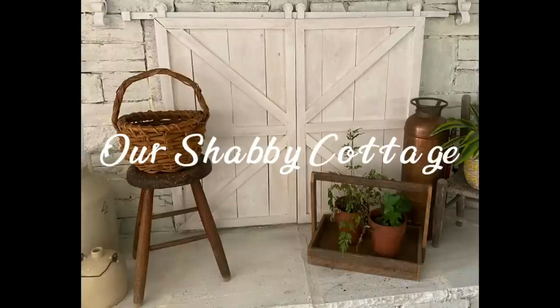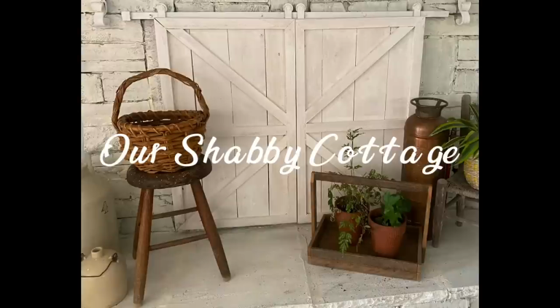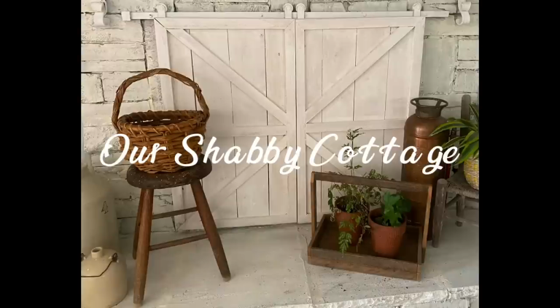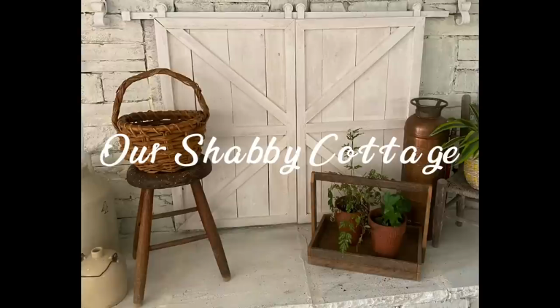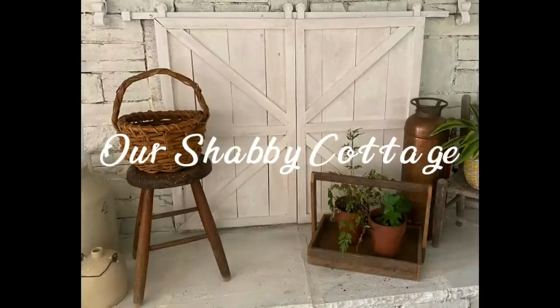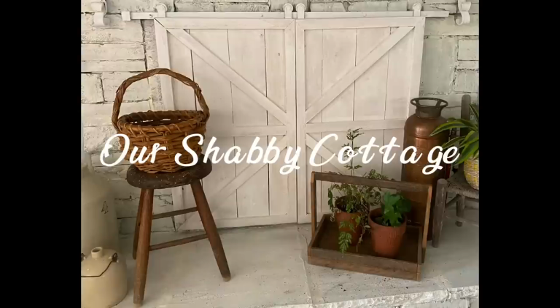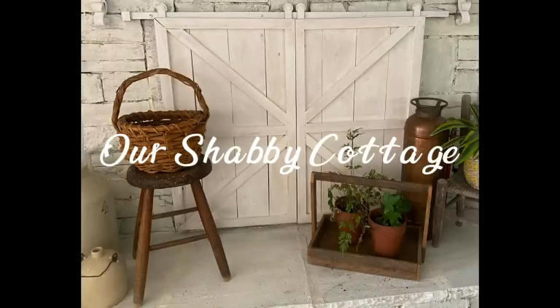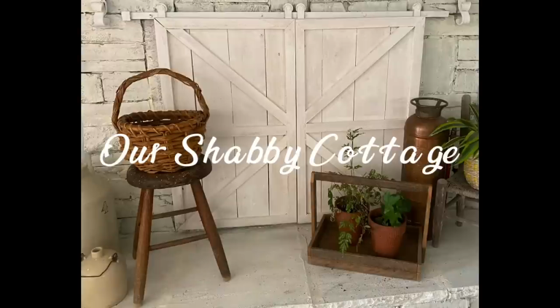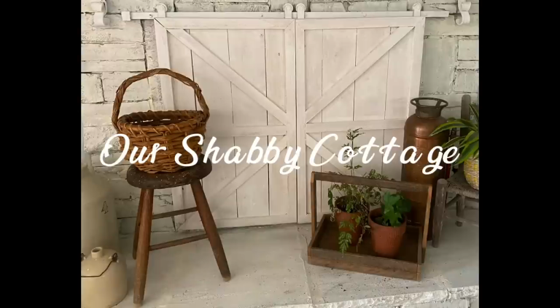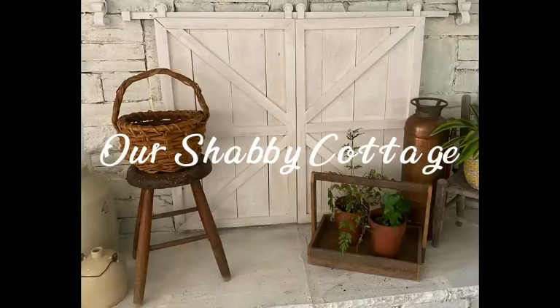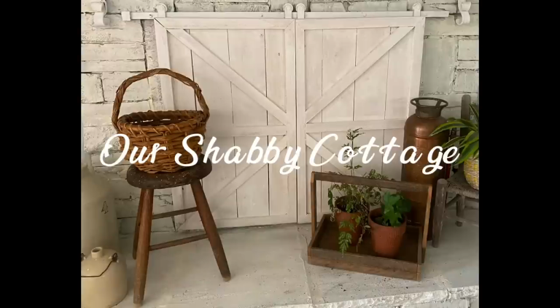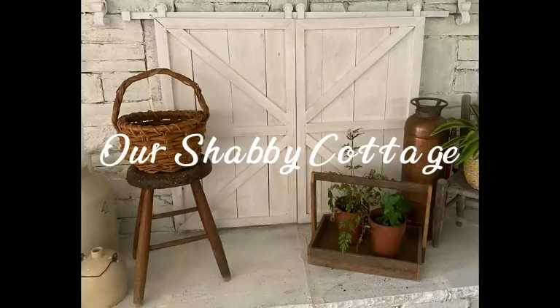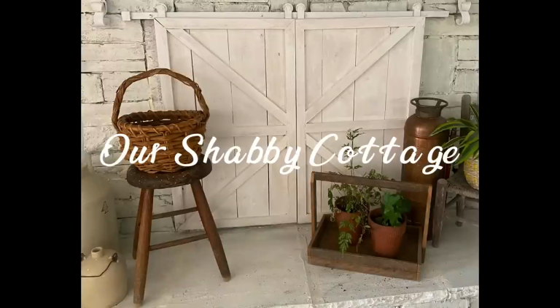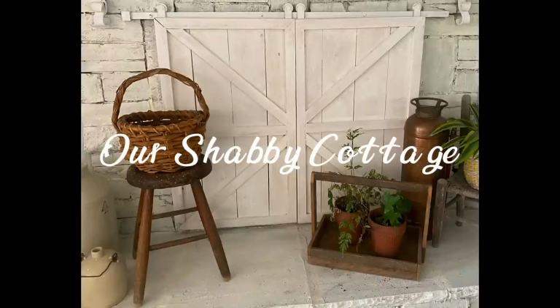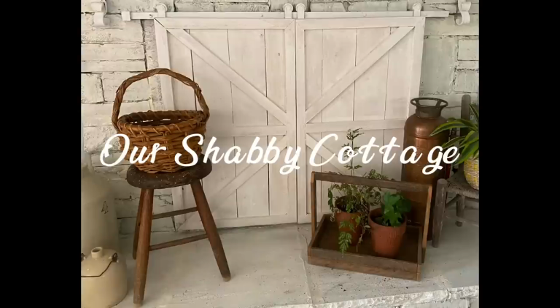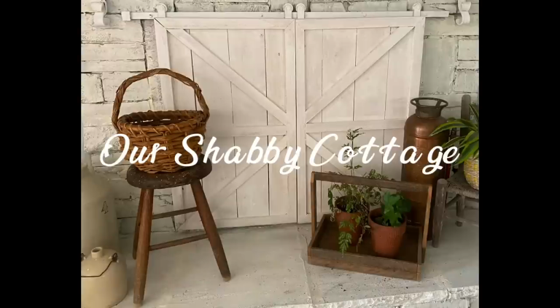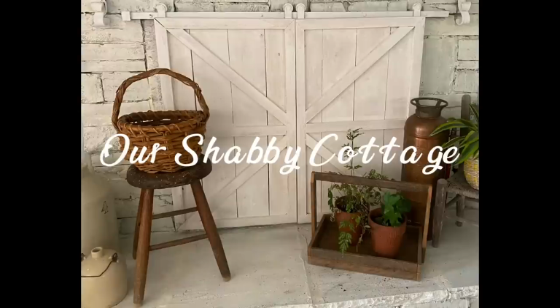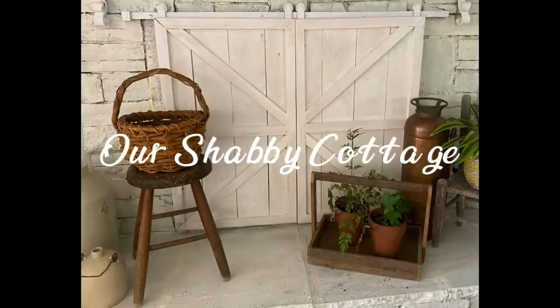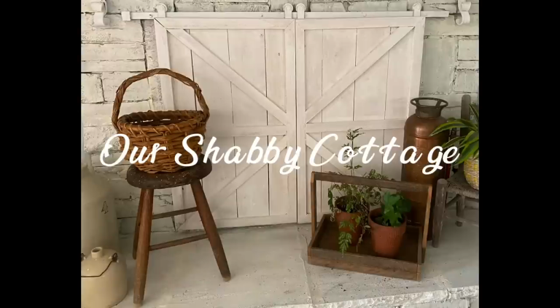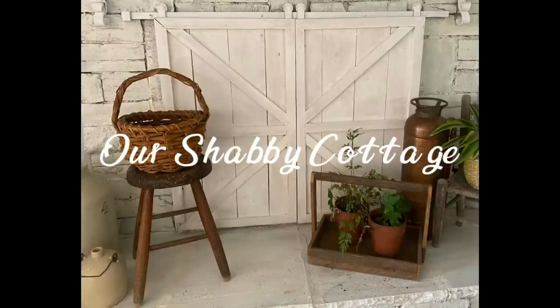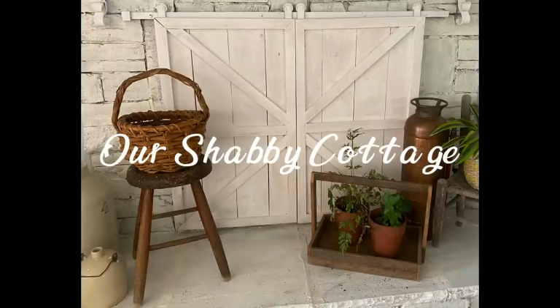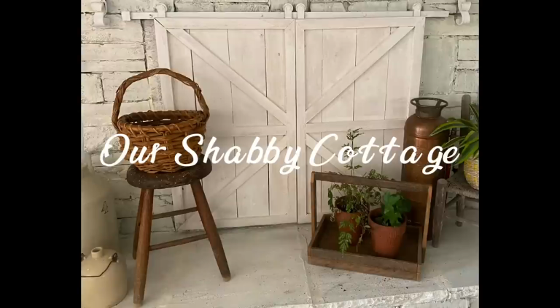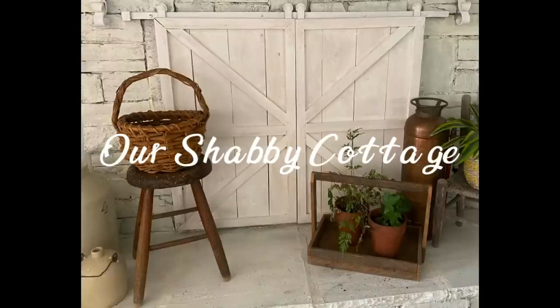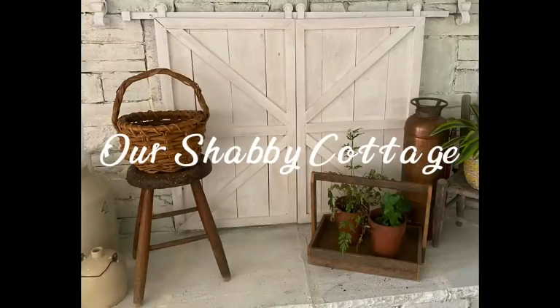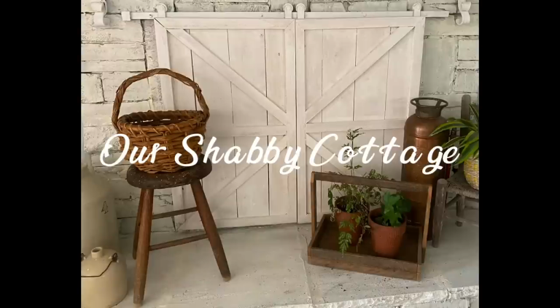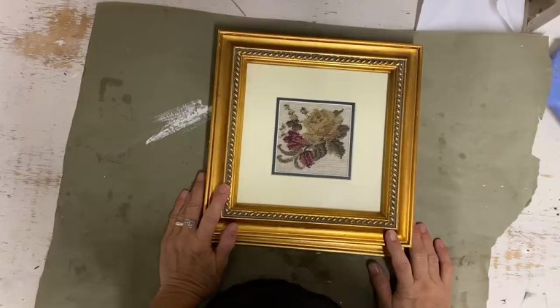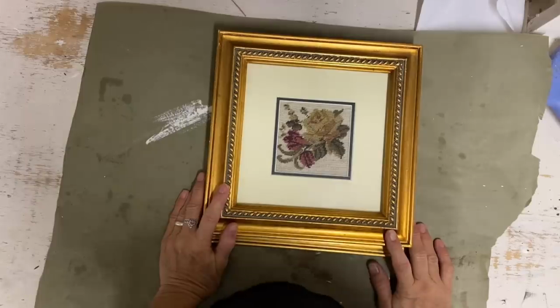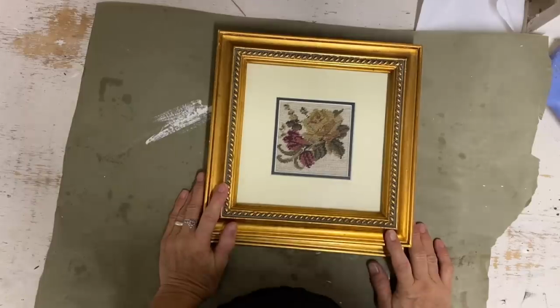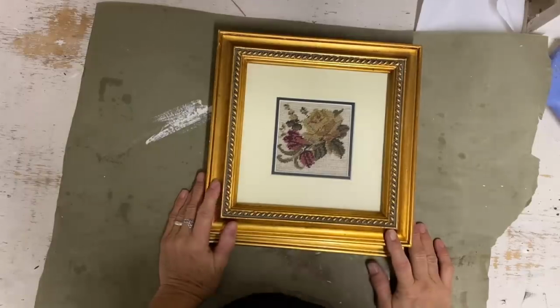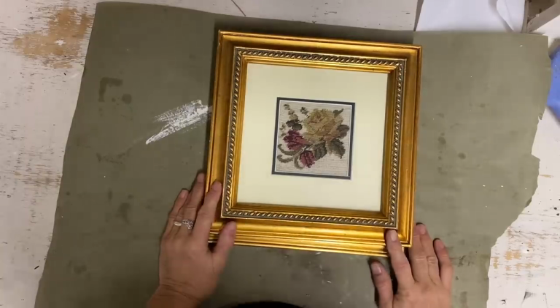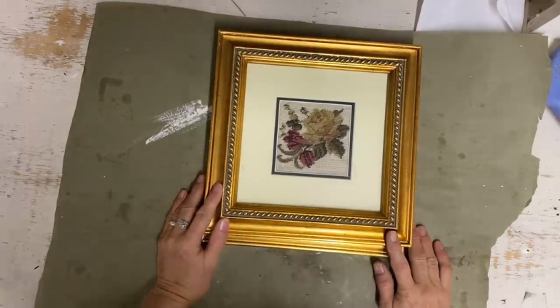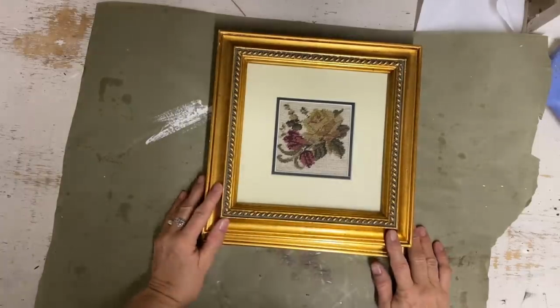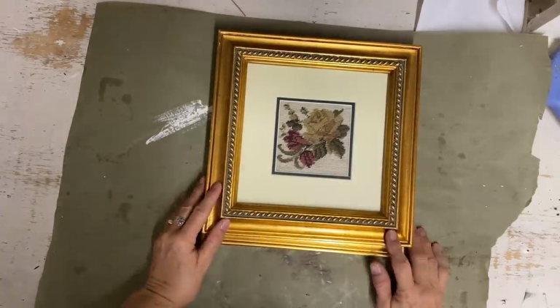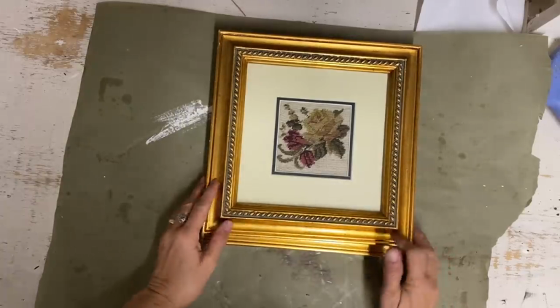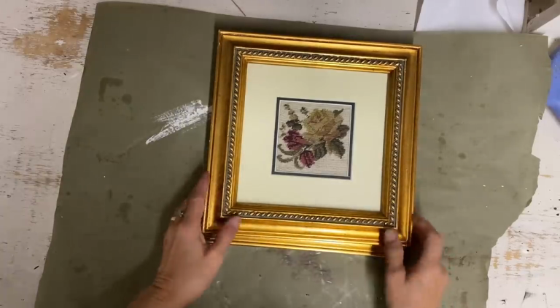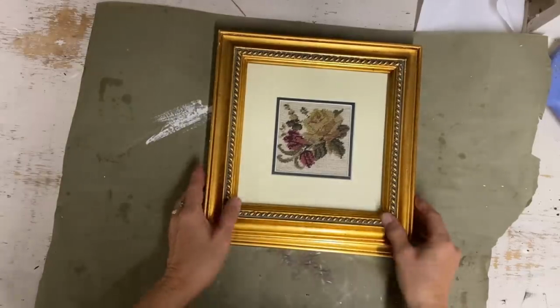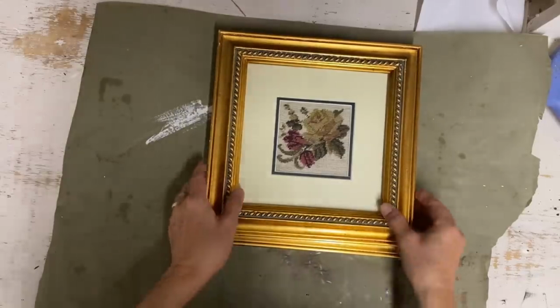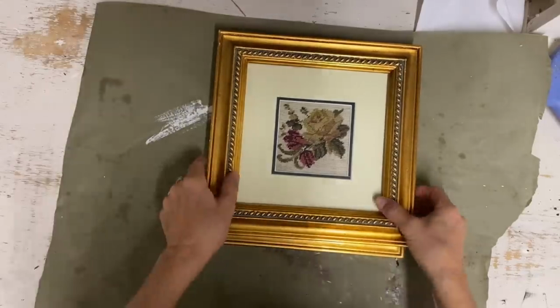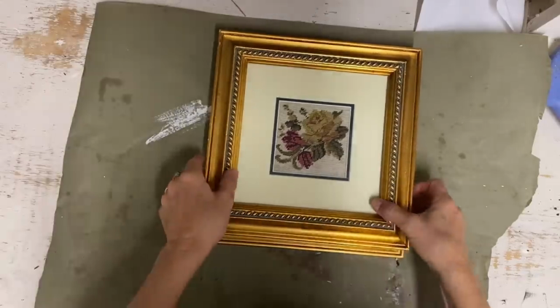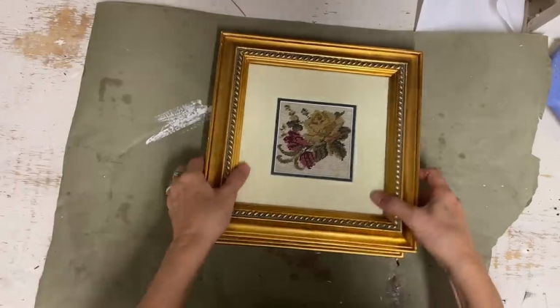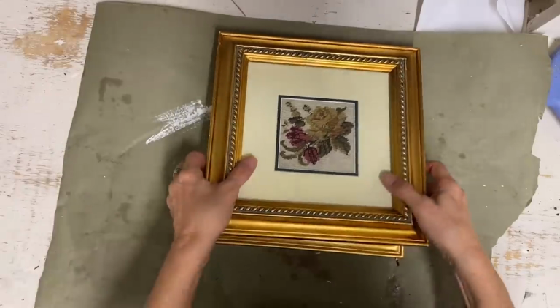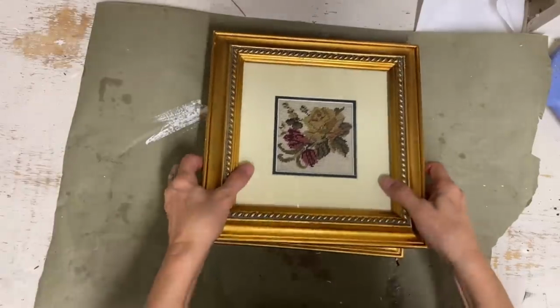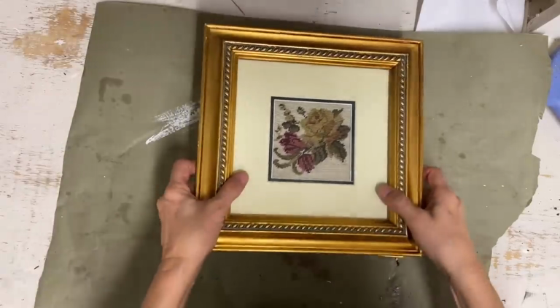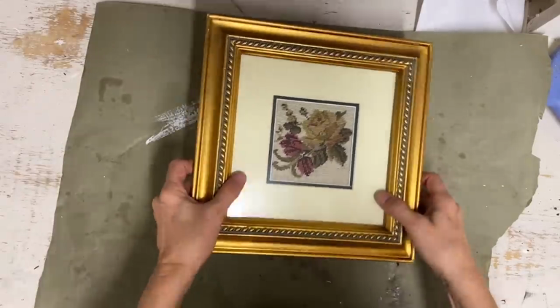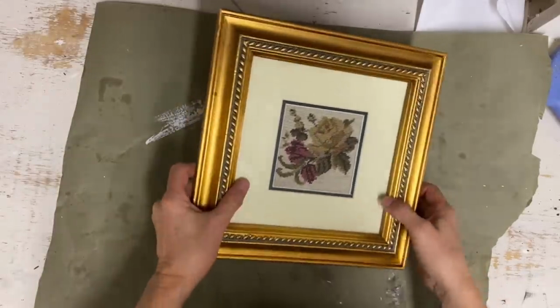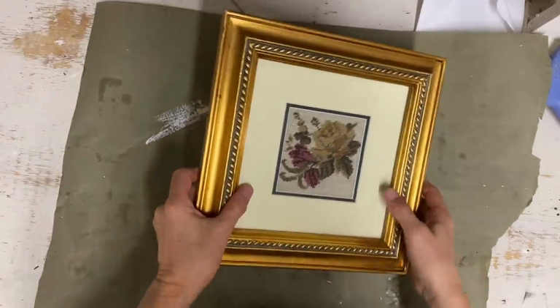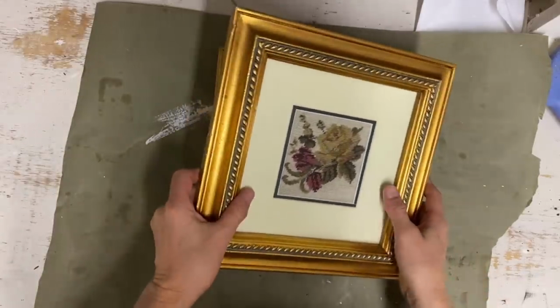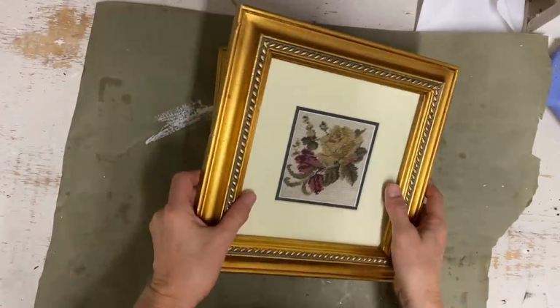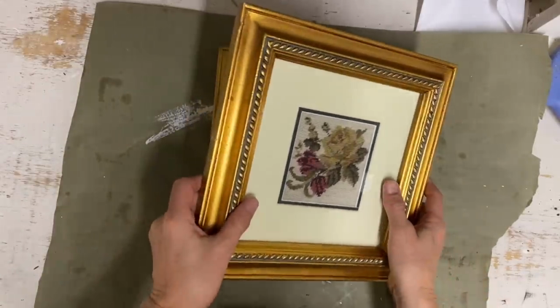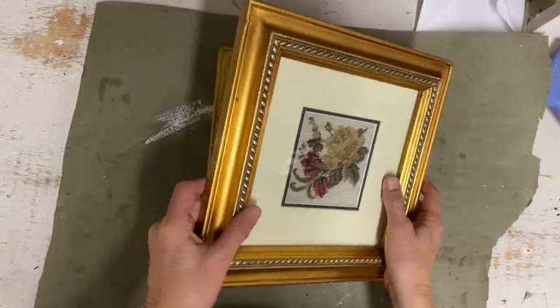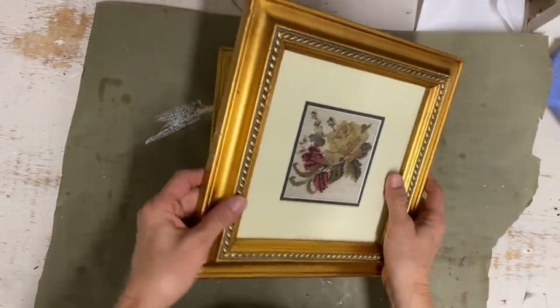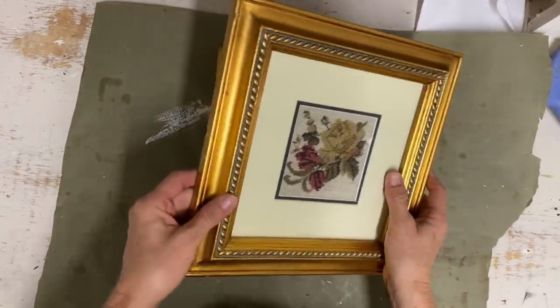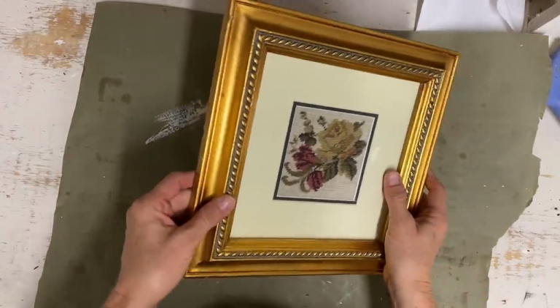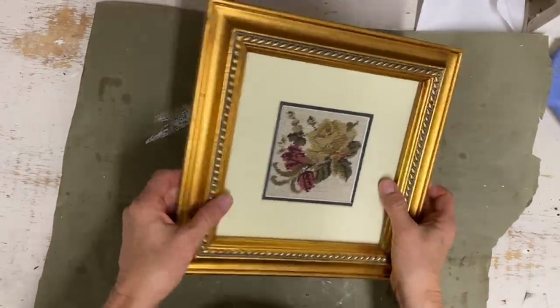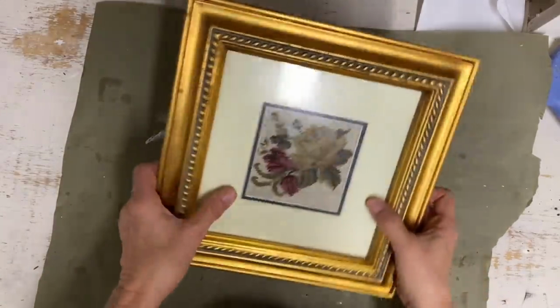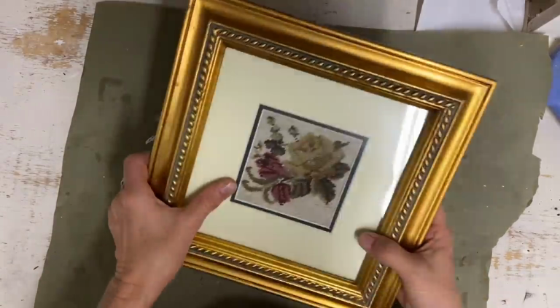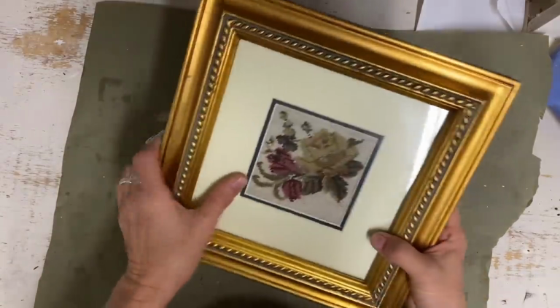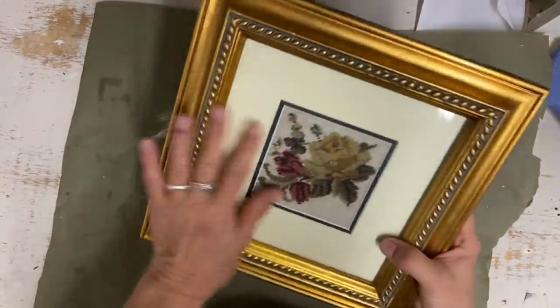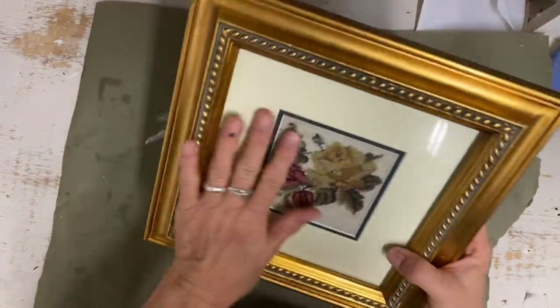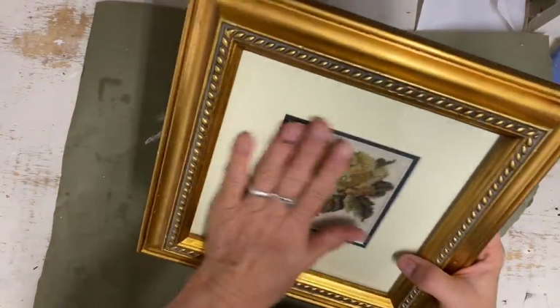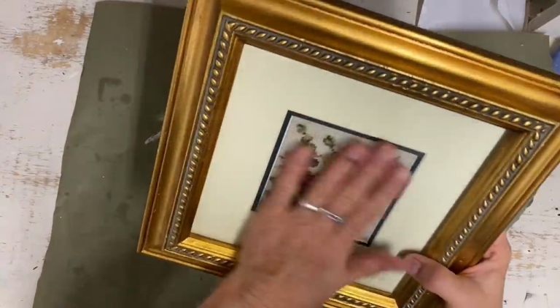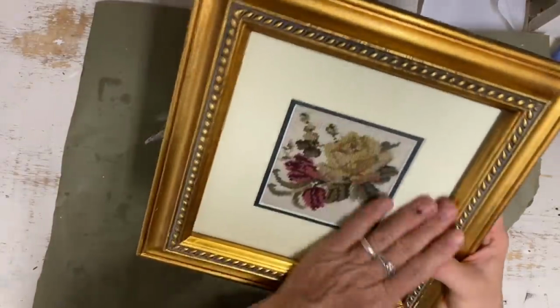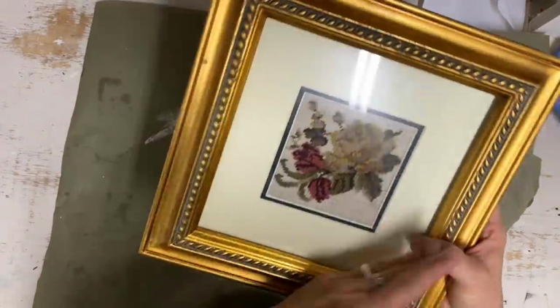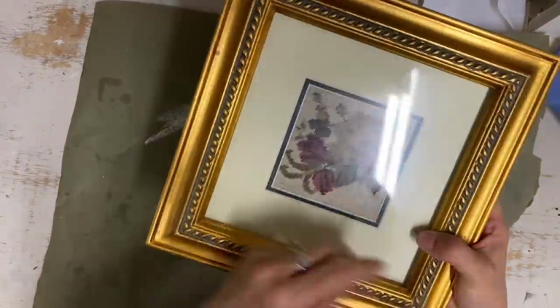Hey guys, it's Lisa and today we're going to make over some items and we're going to start with these pictures.